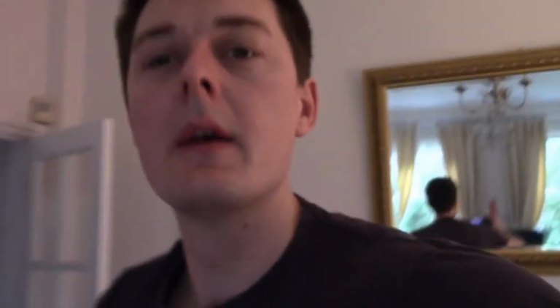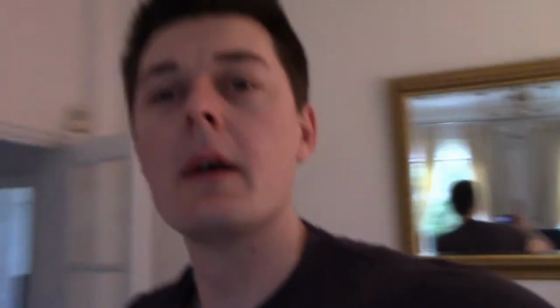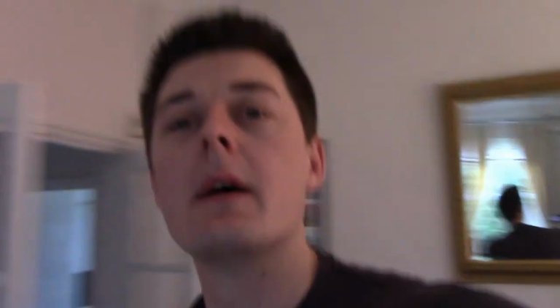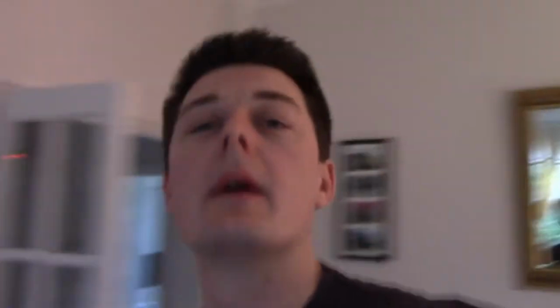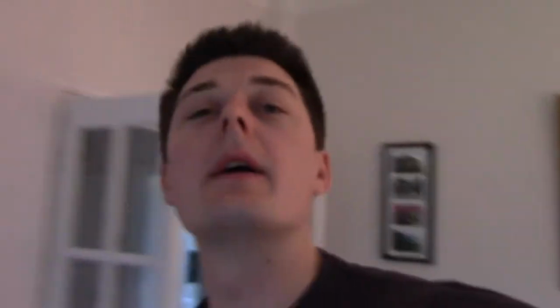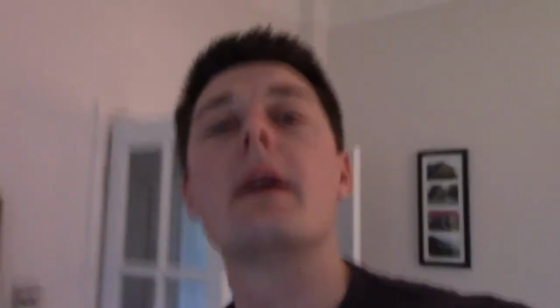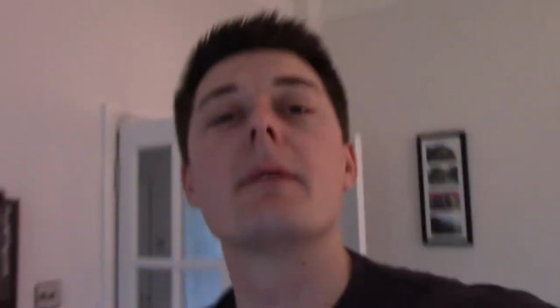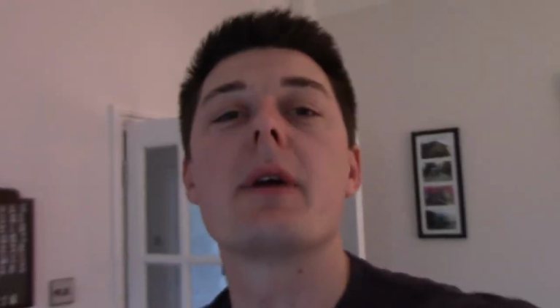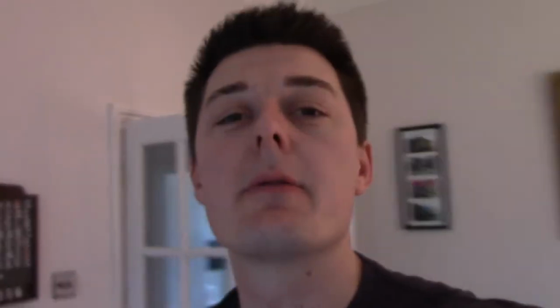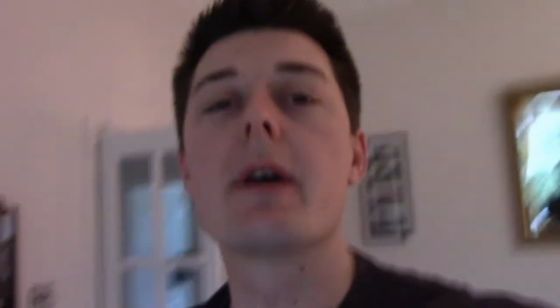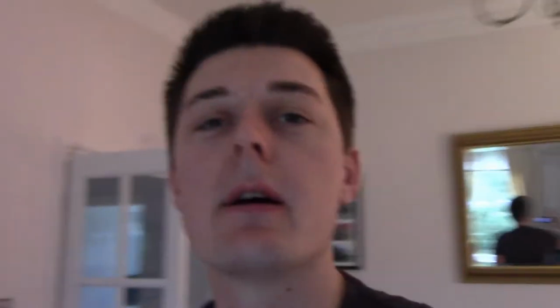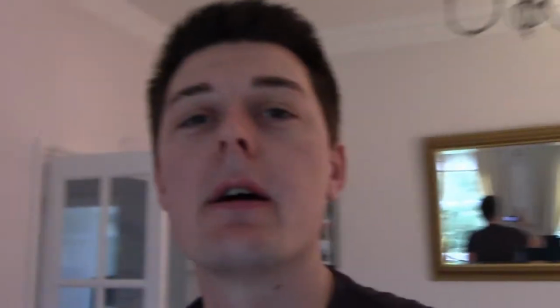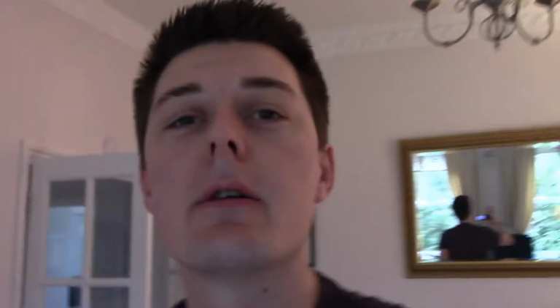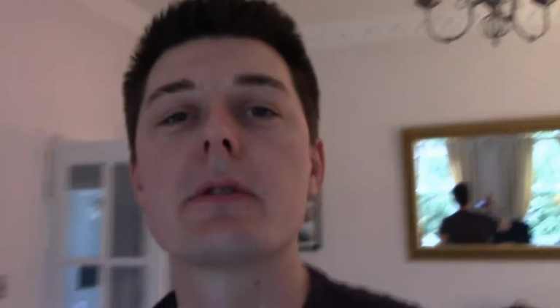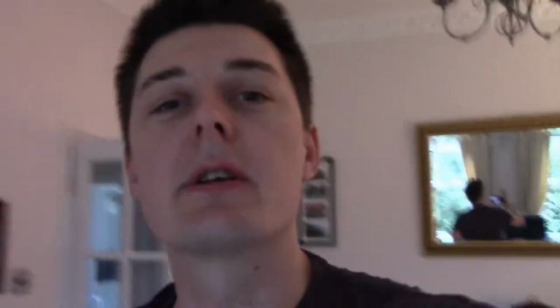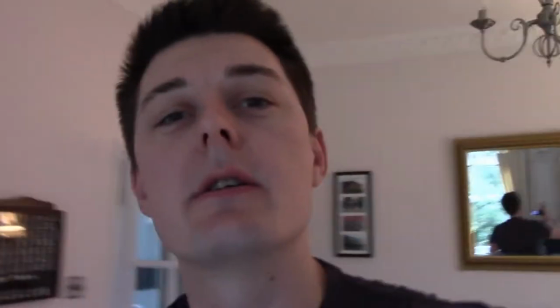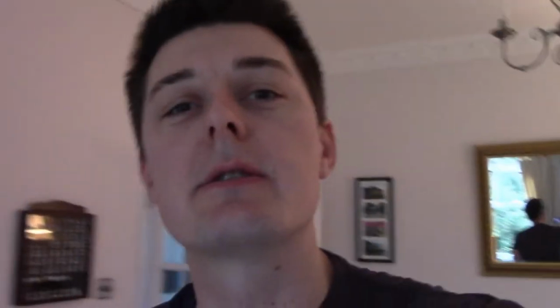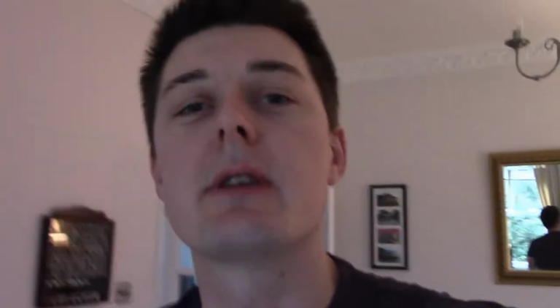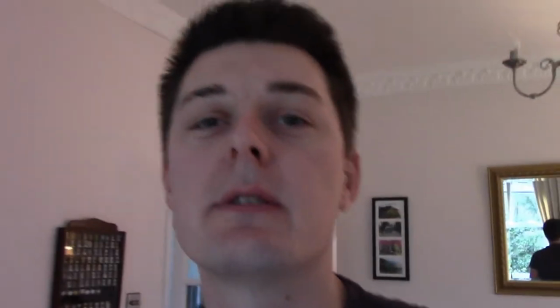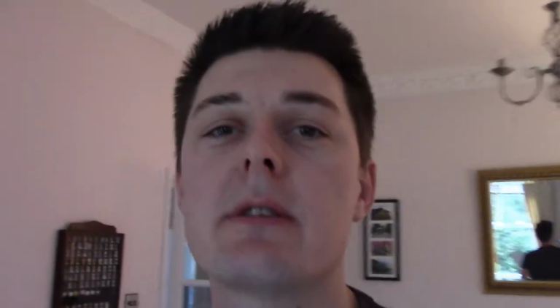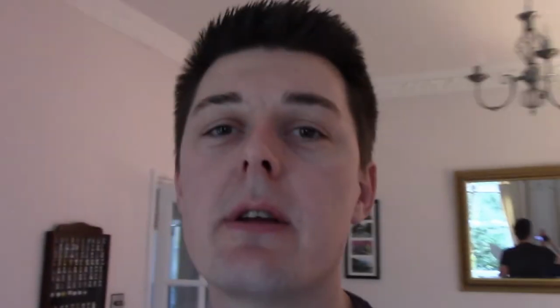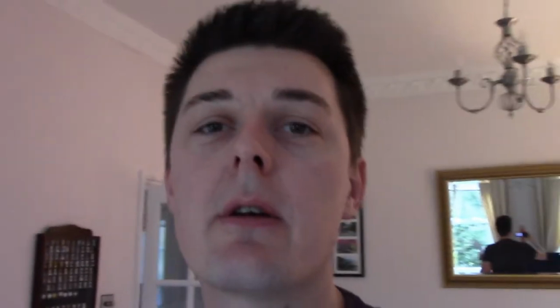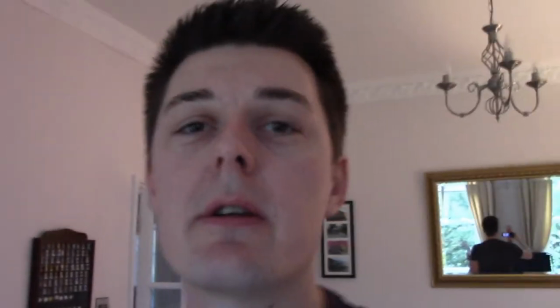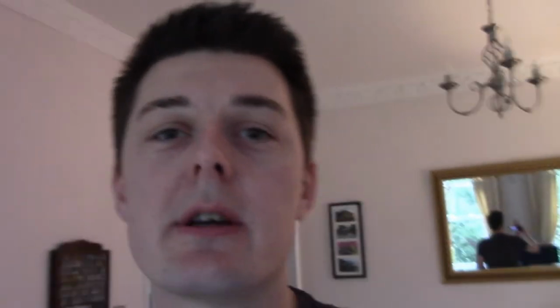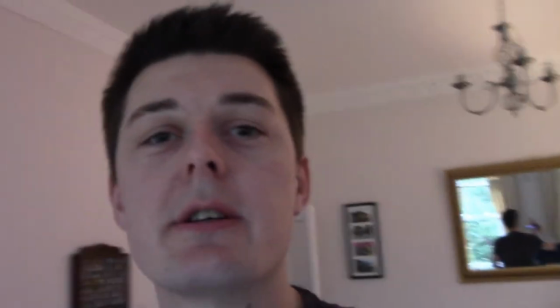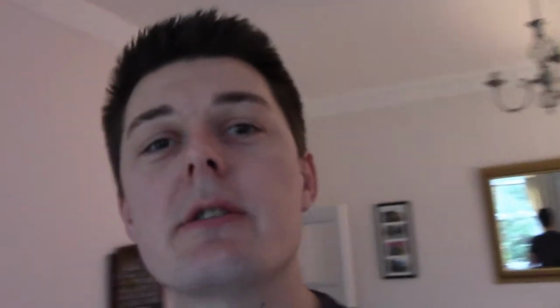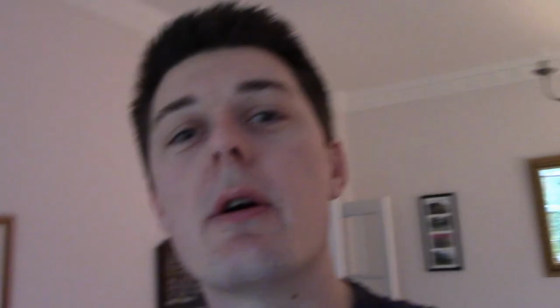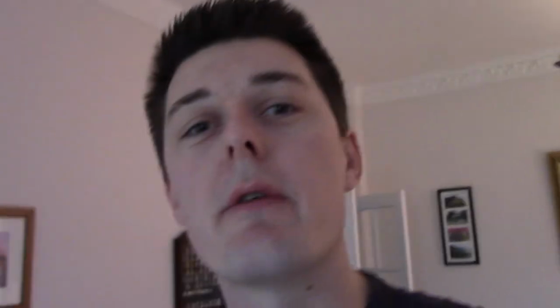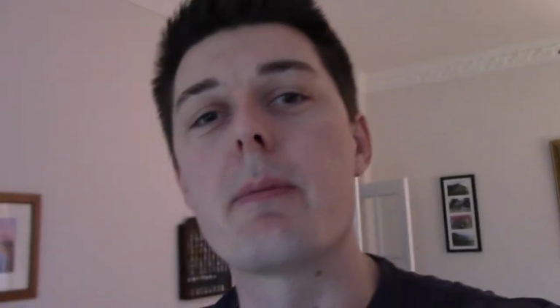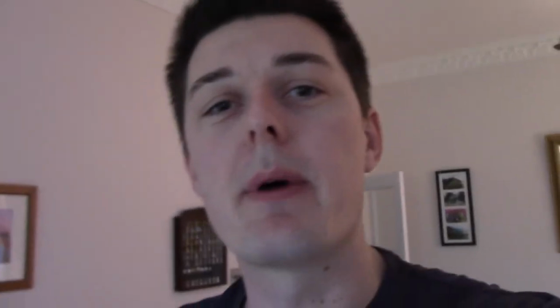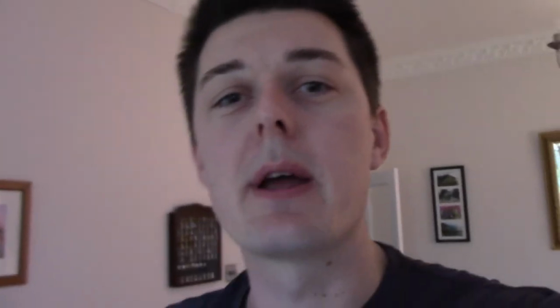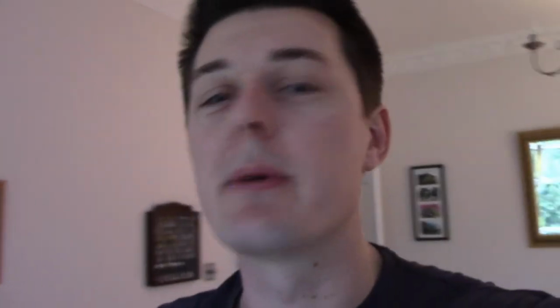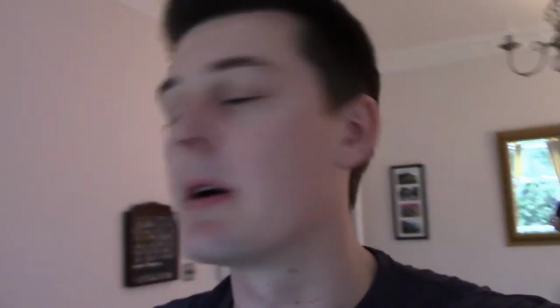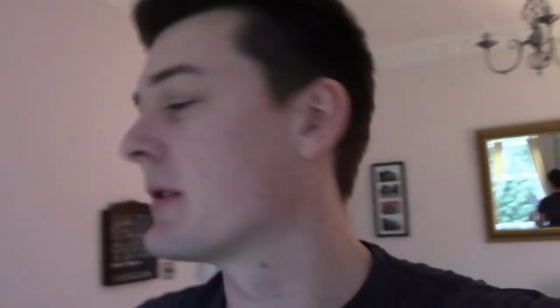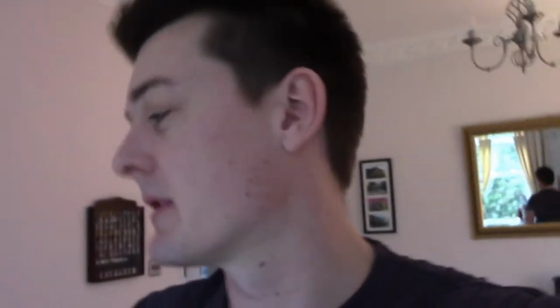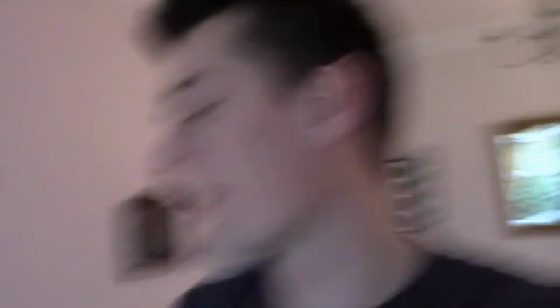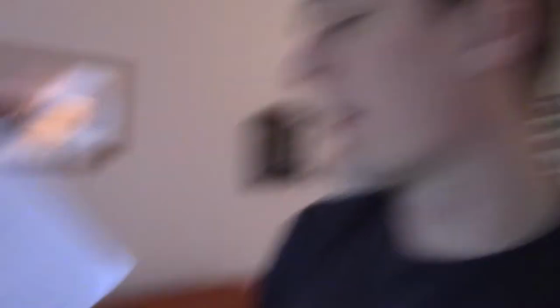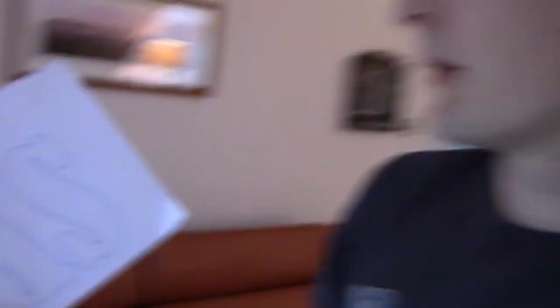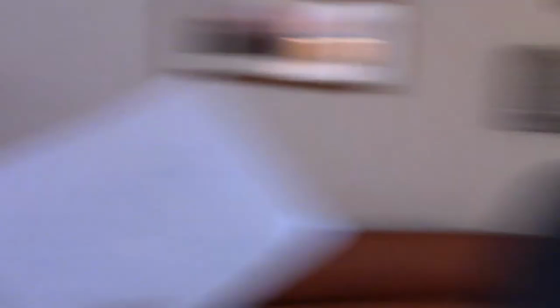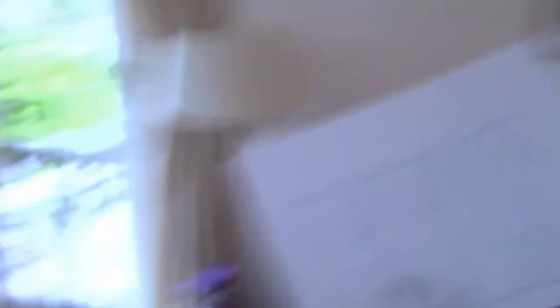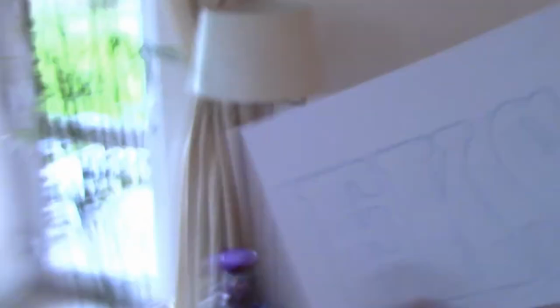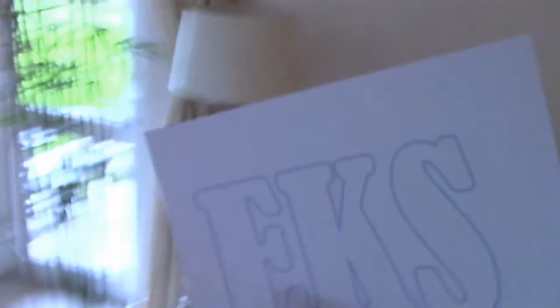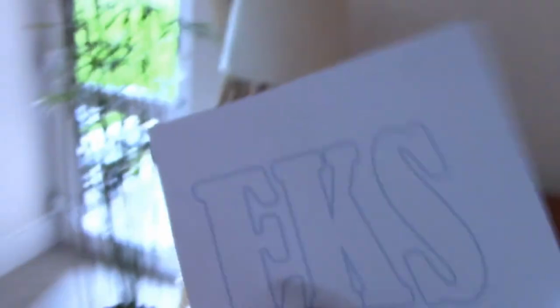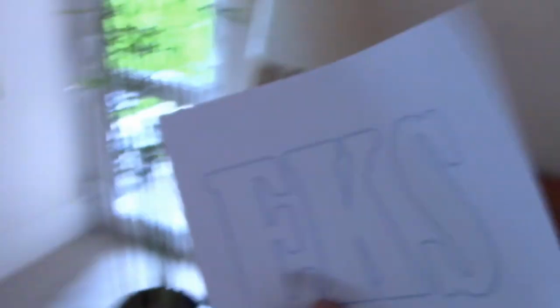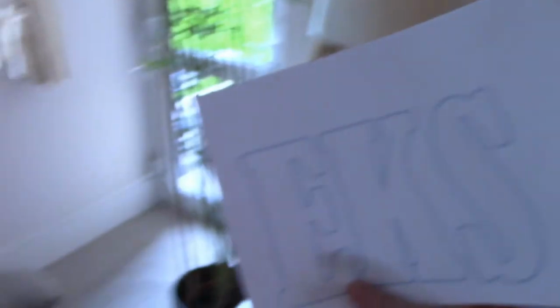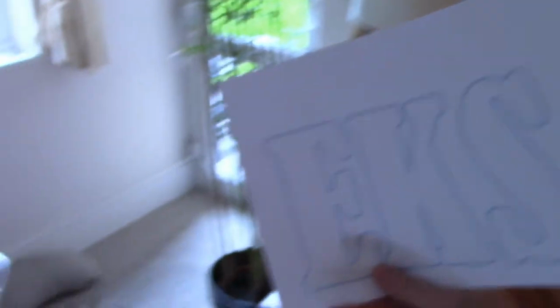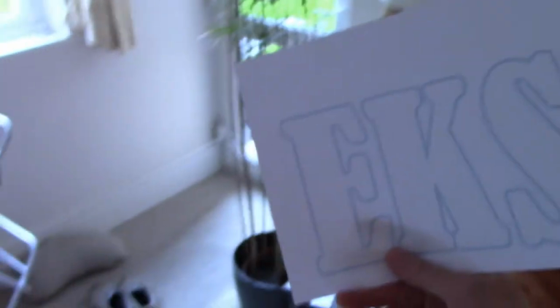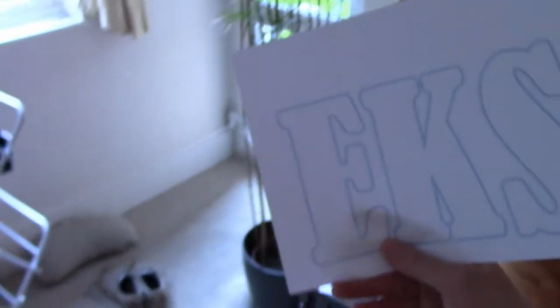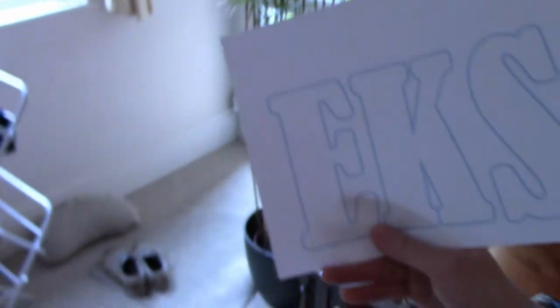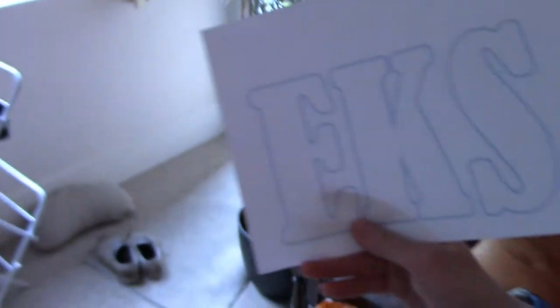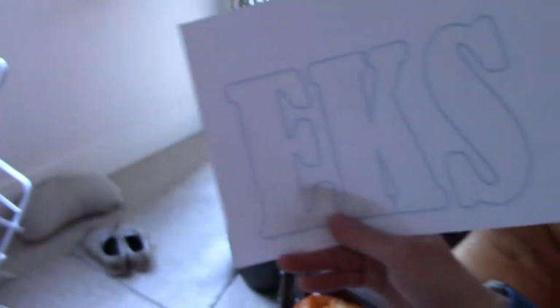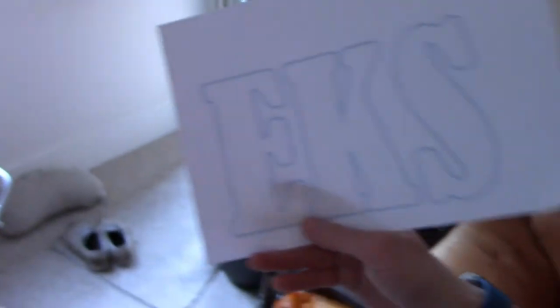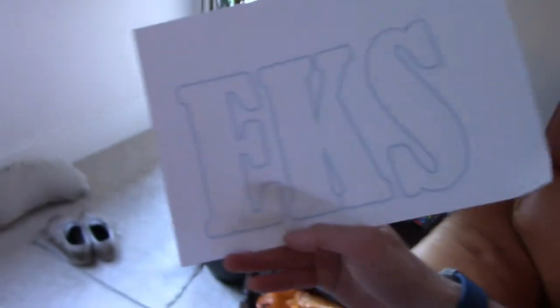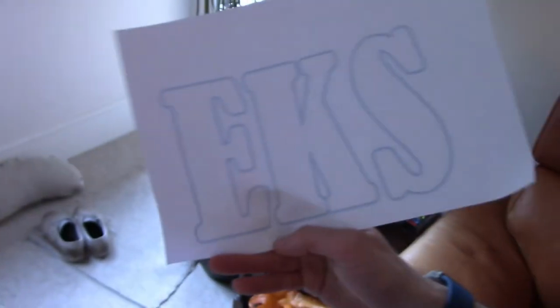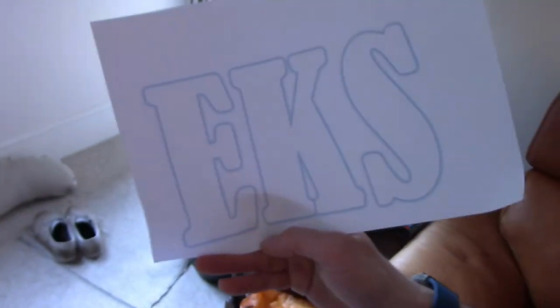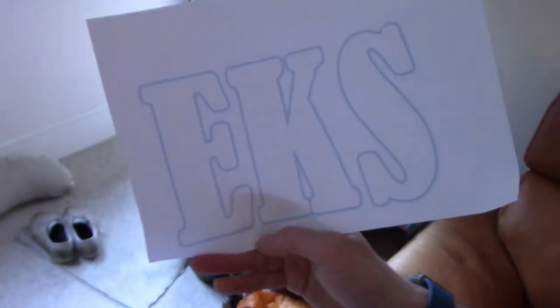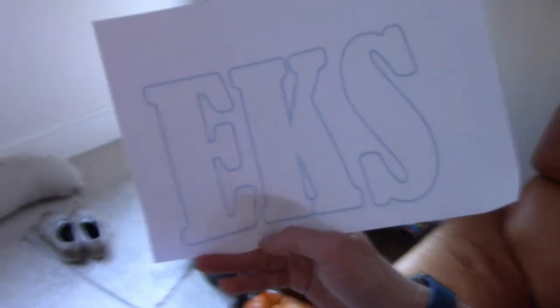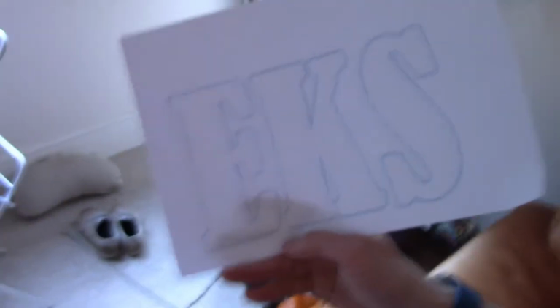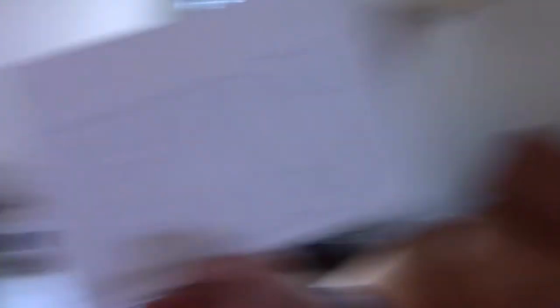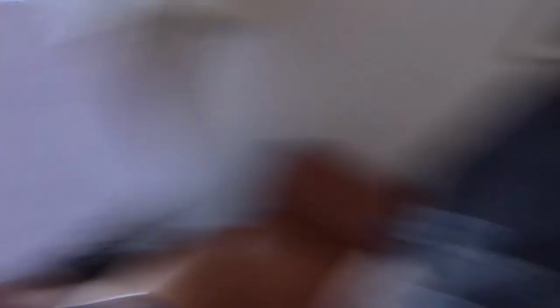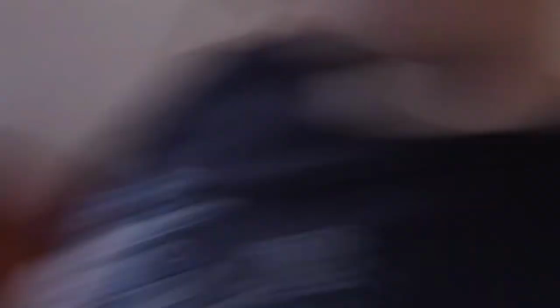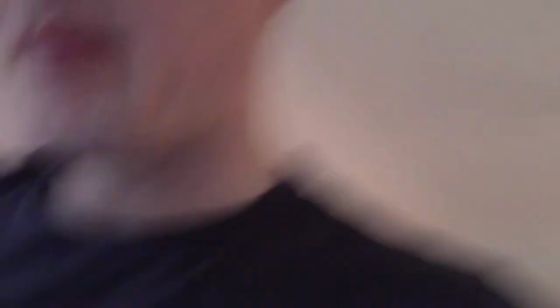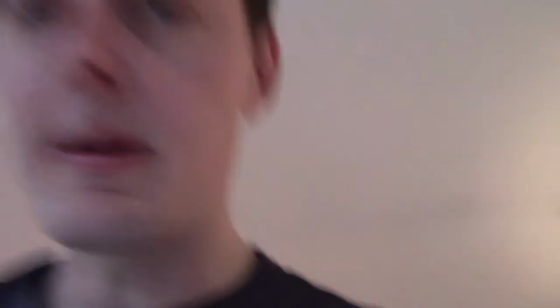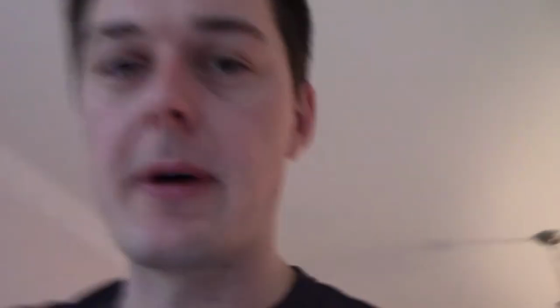Now I'll print it and then stick it on some card using some glue stick. I also changed the orientation of the paper so the letters will fit onto the page.